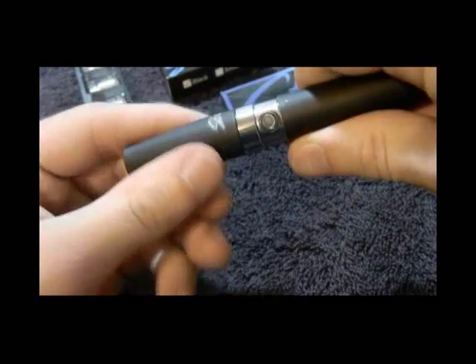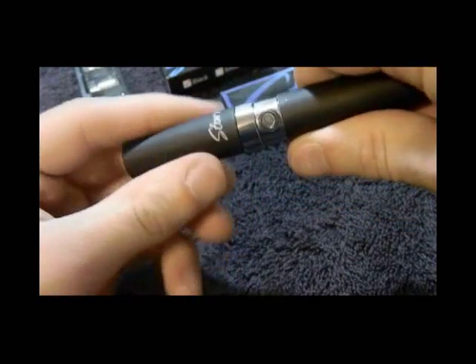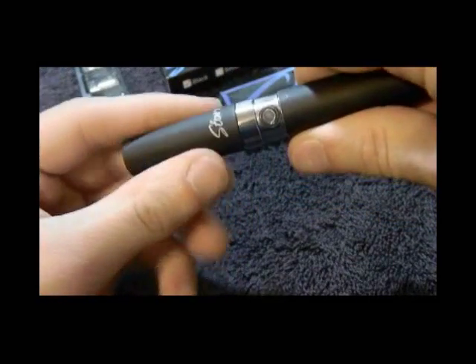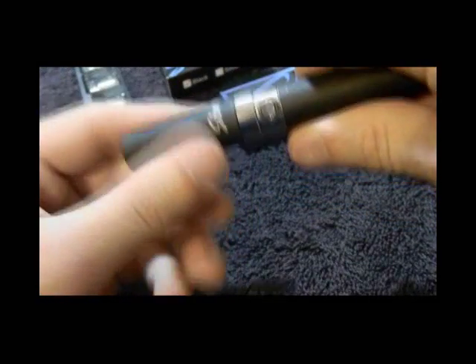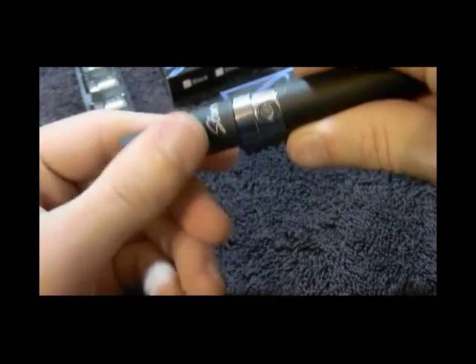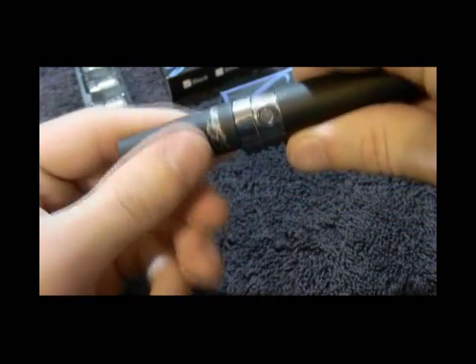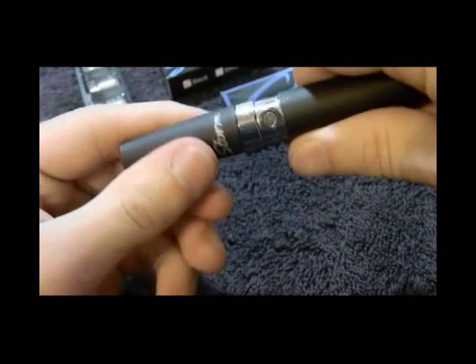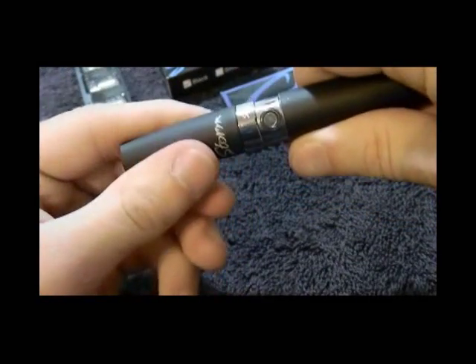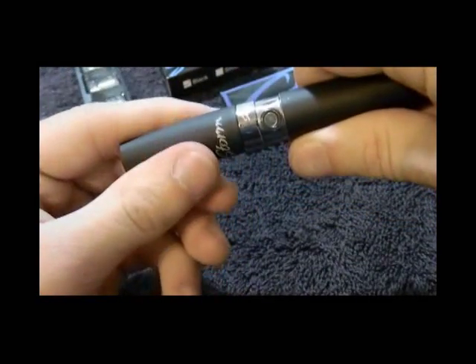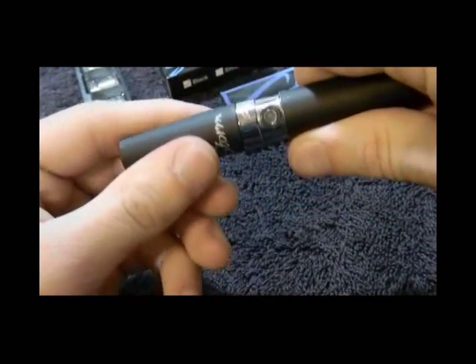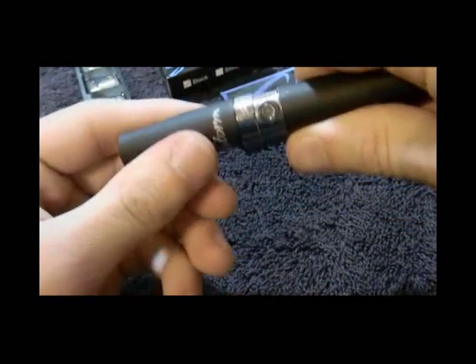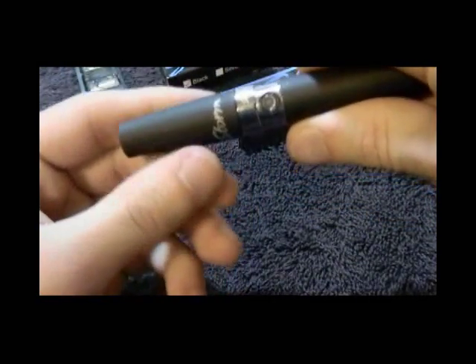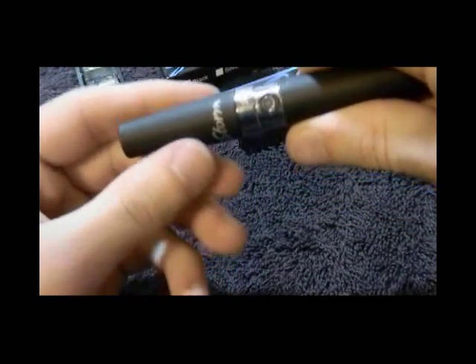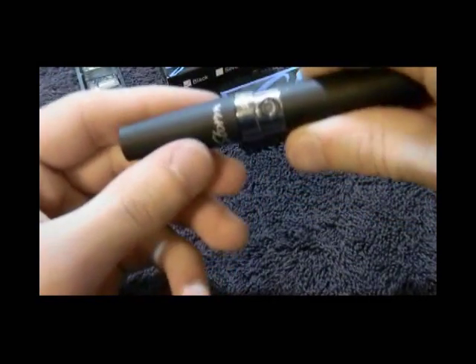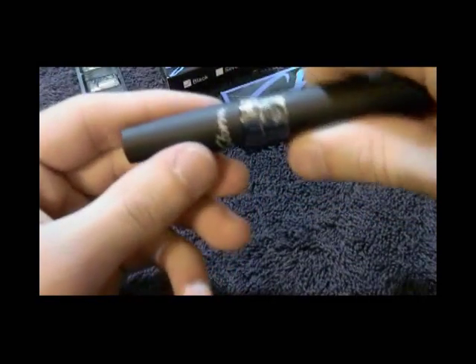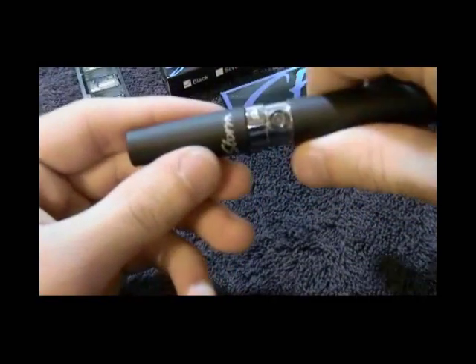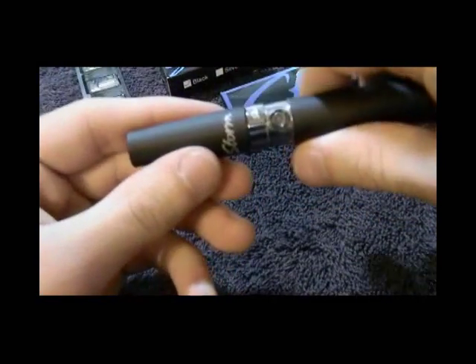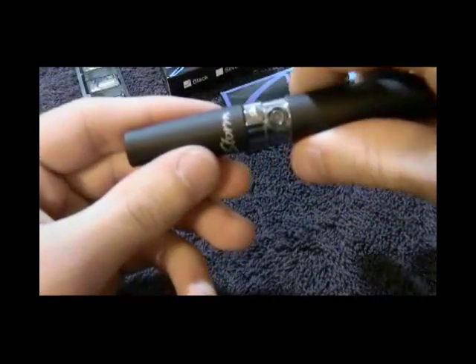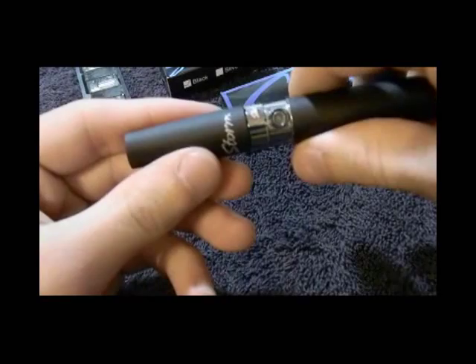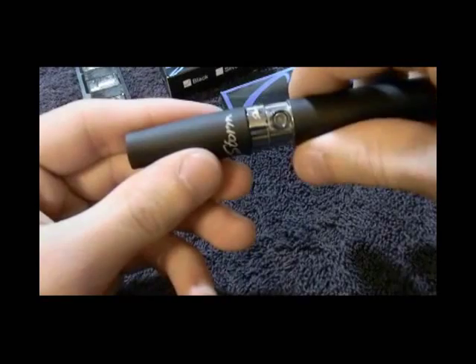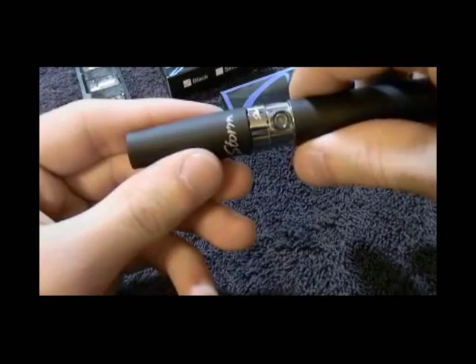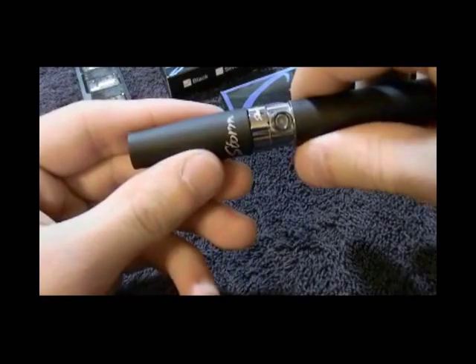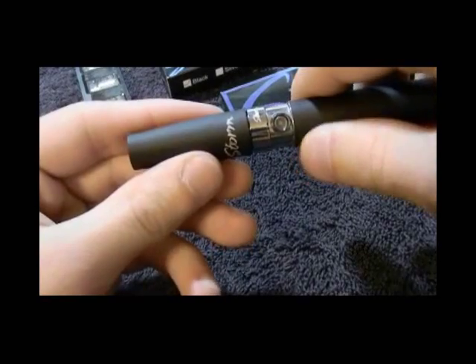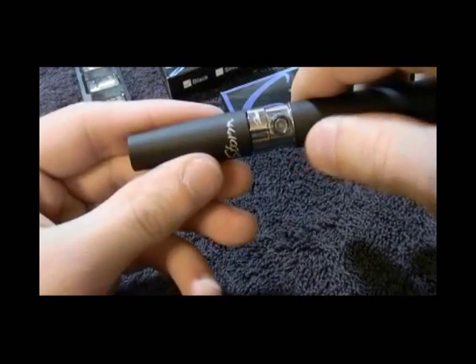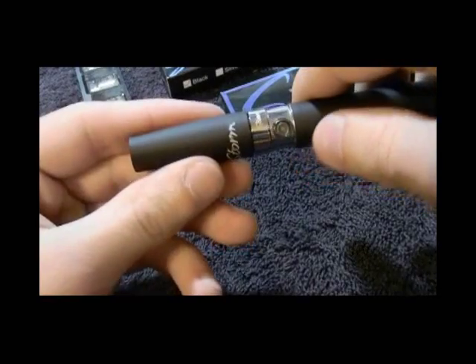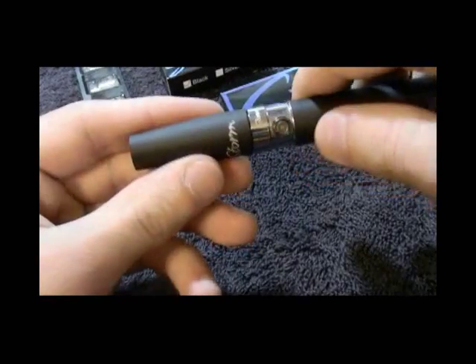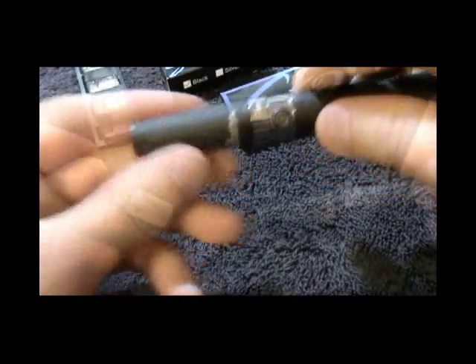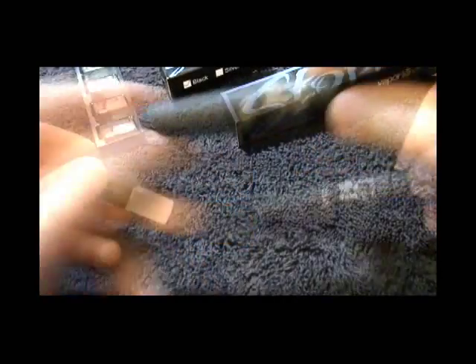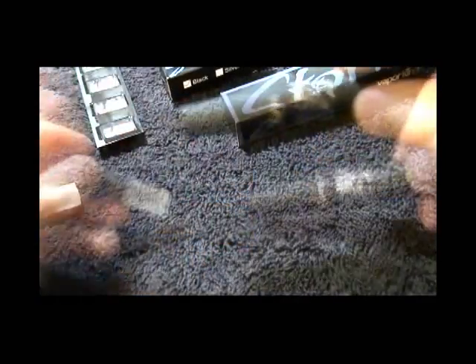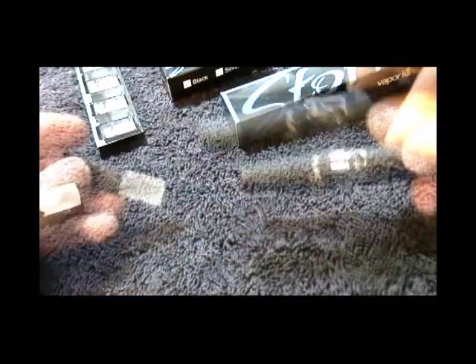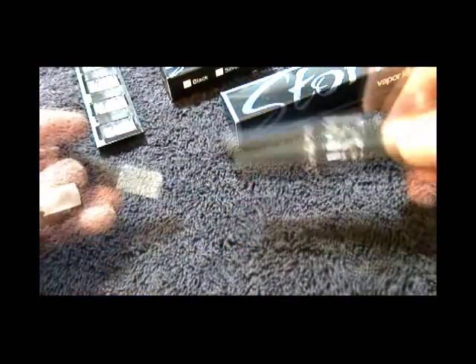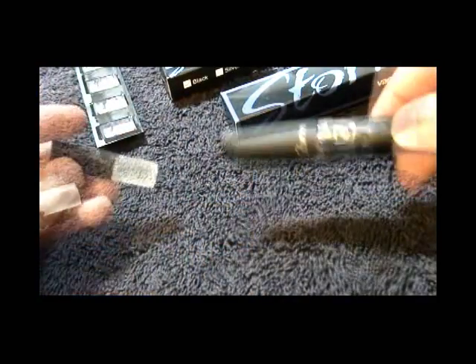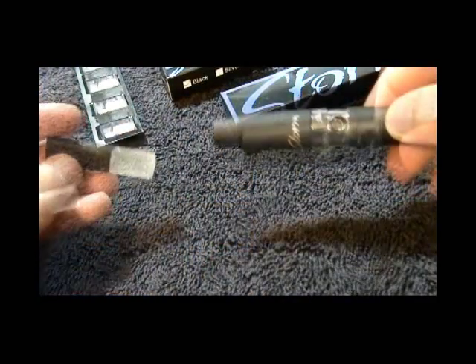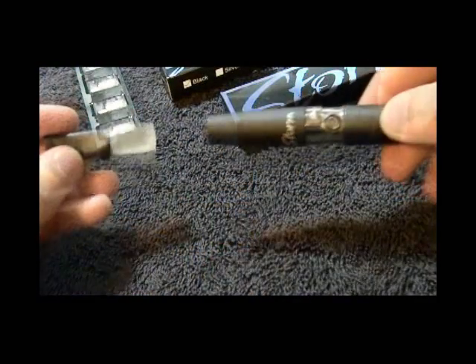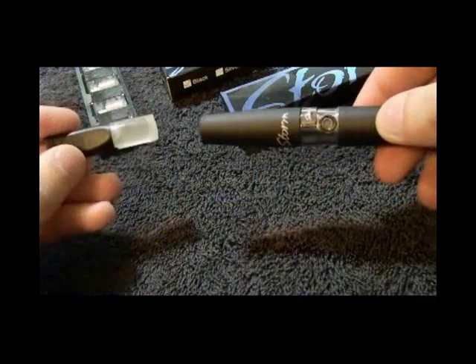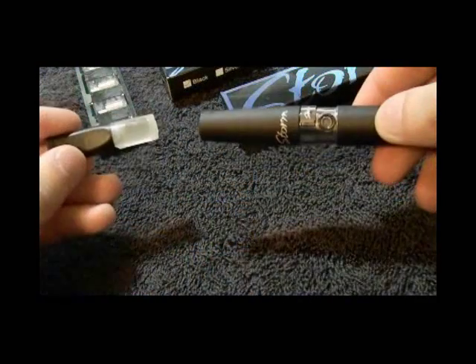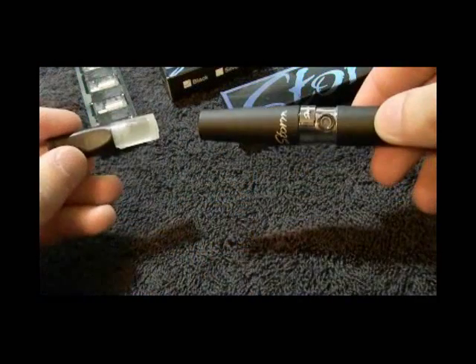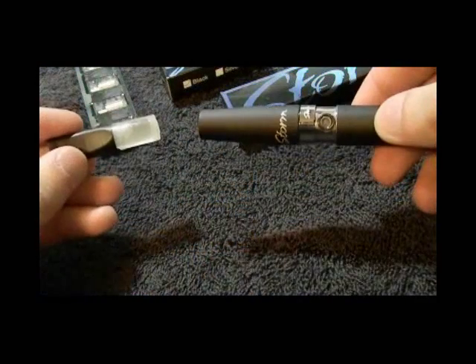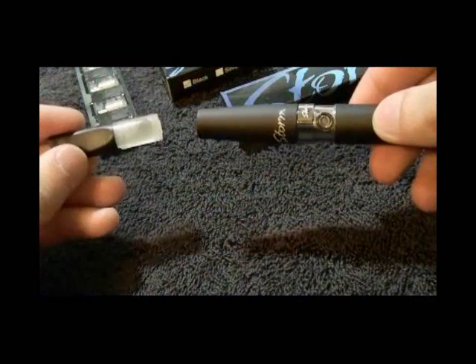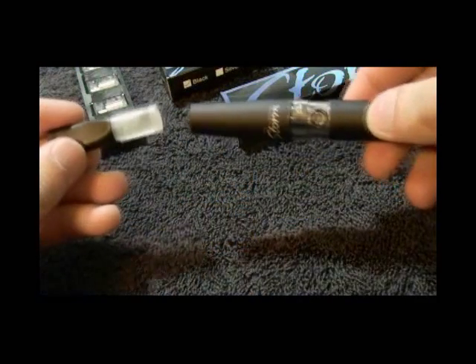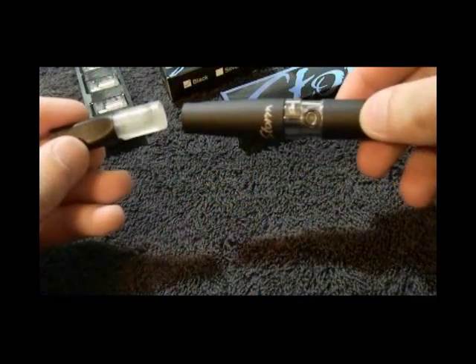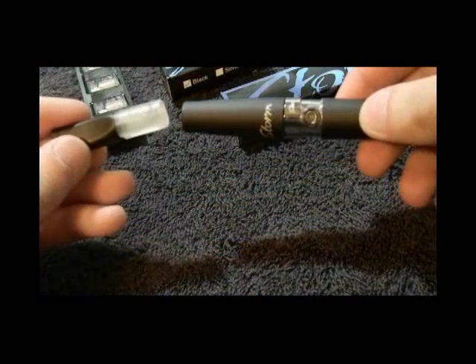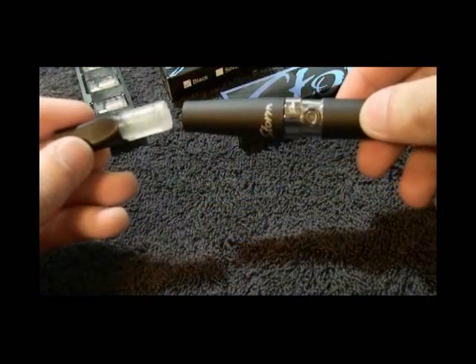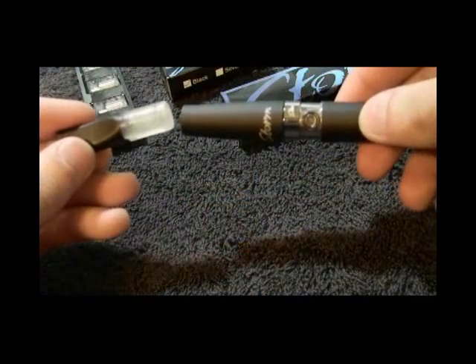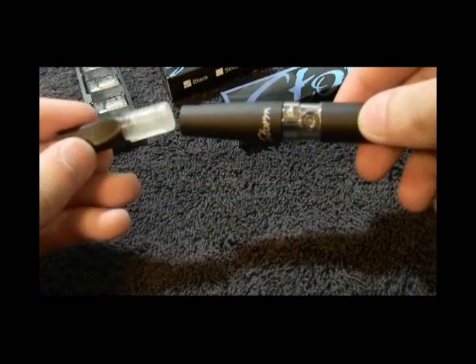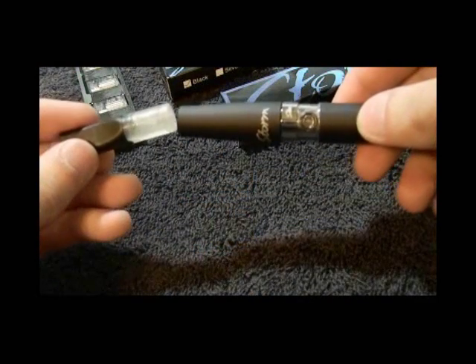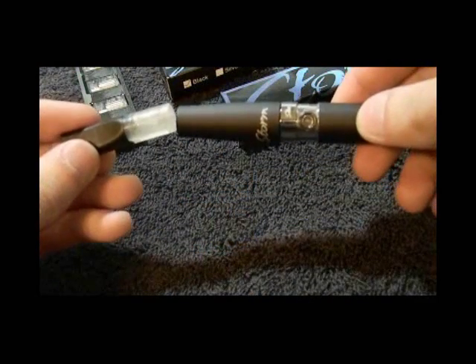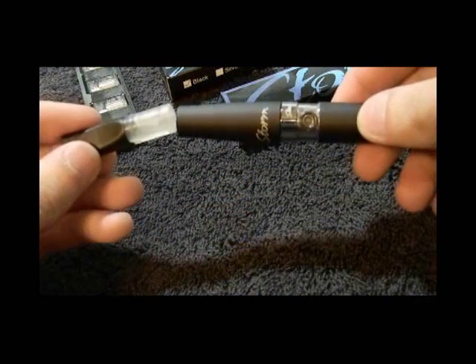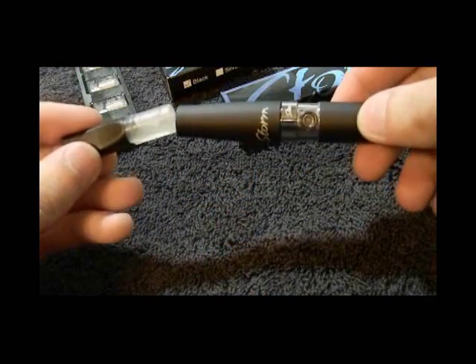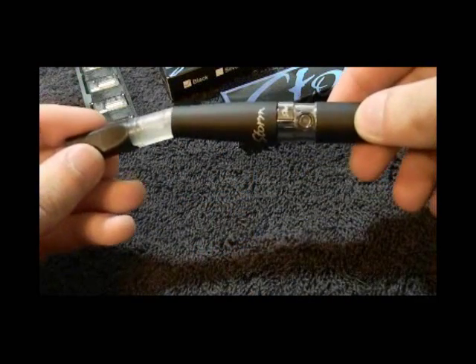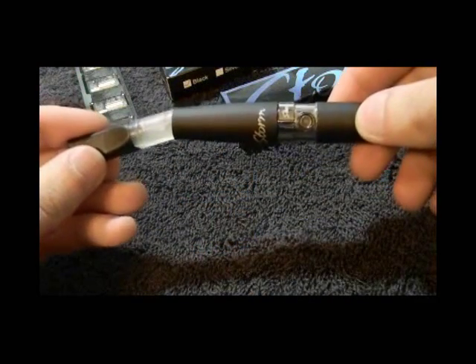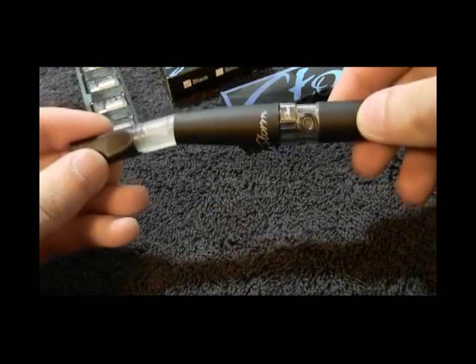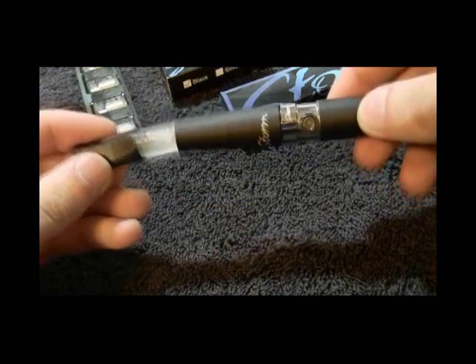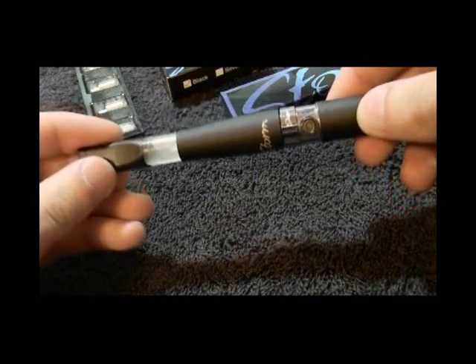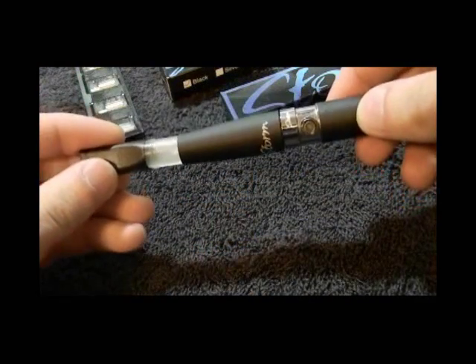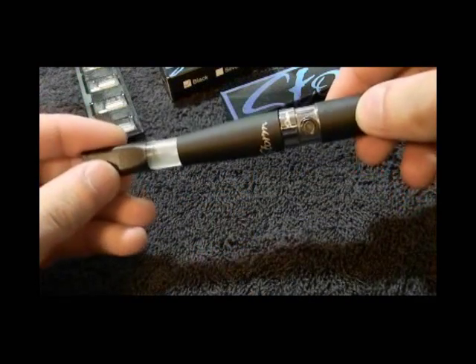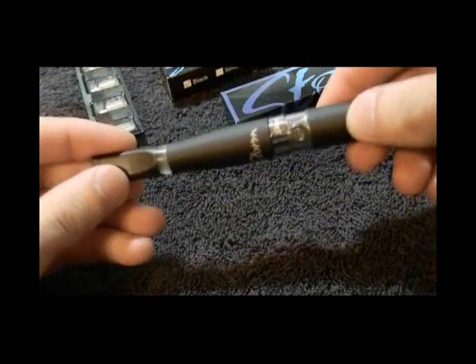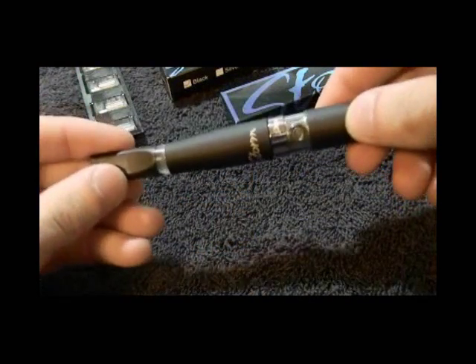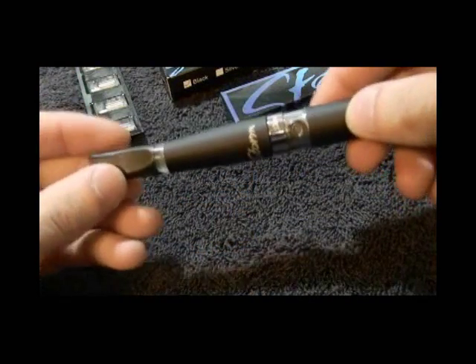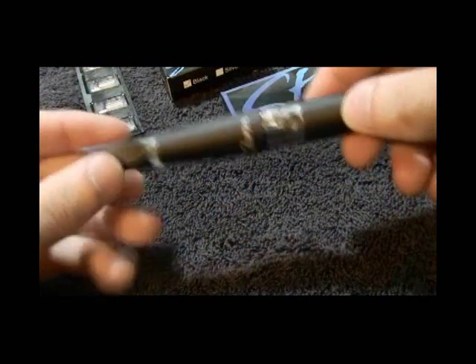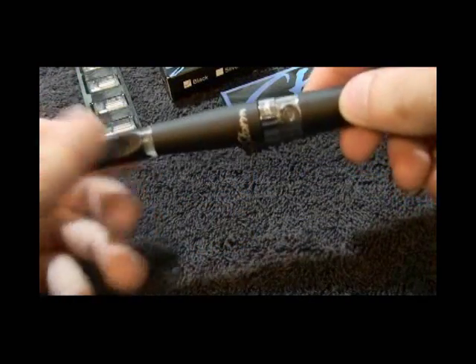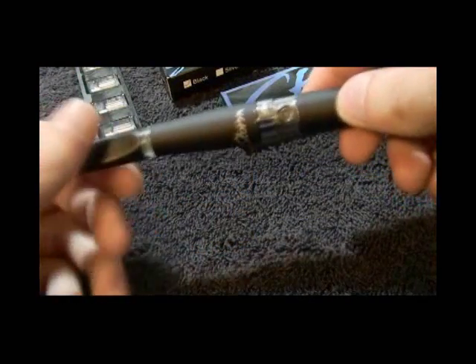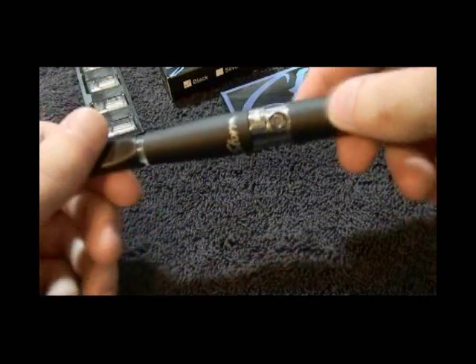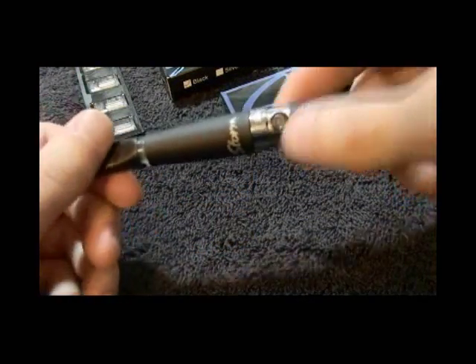Simply screw the assembled atomizer into your Vapor King Storm battery, and insert a fresh cartridge into your atomizer.